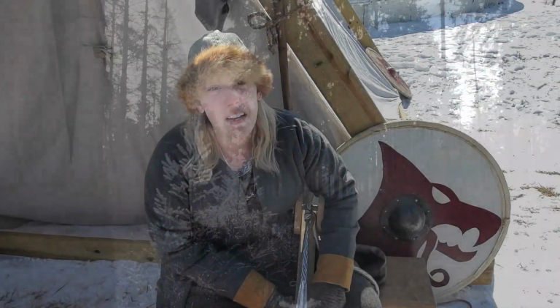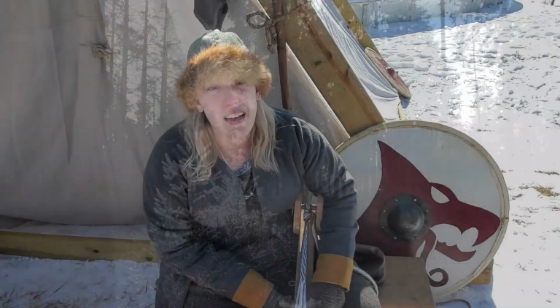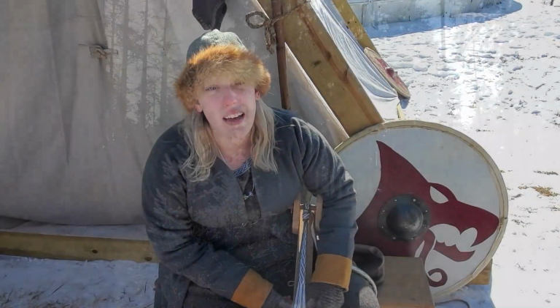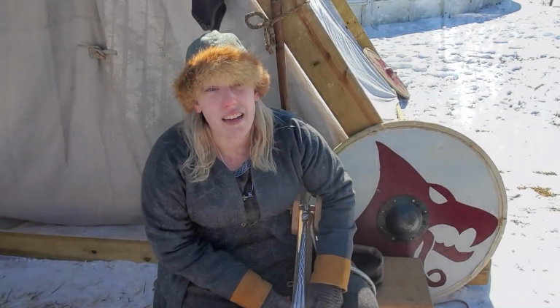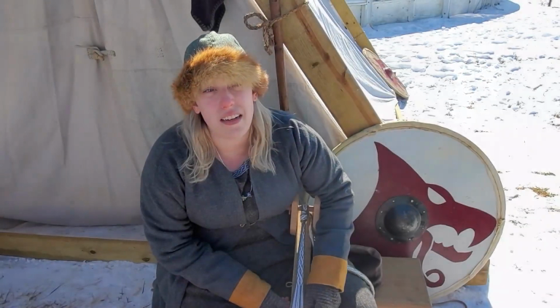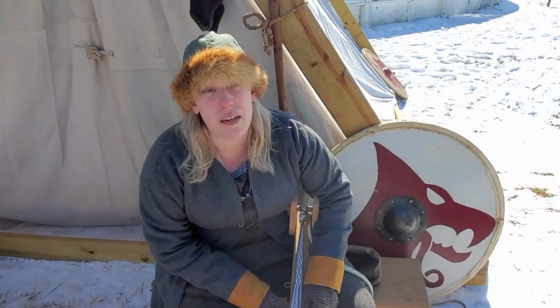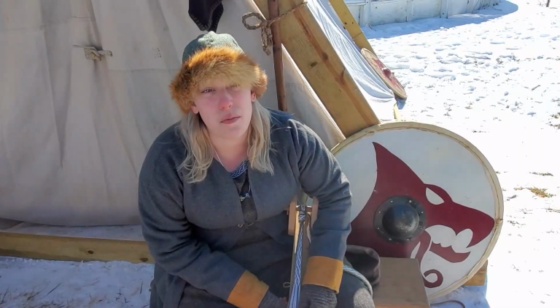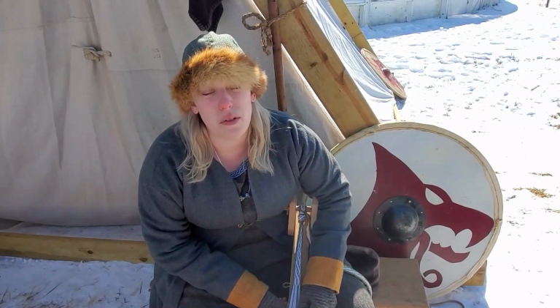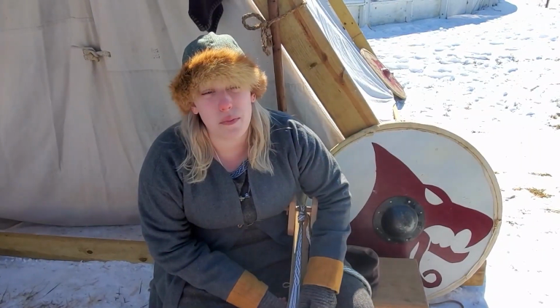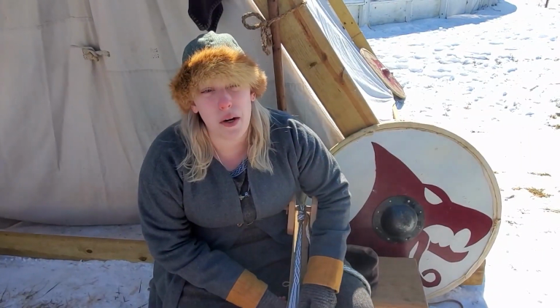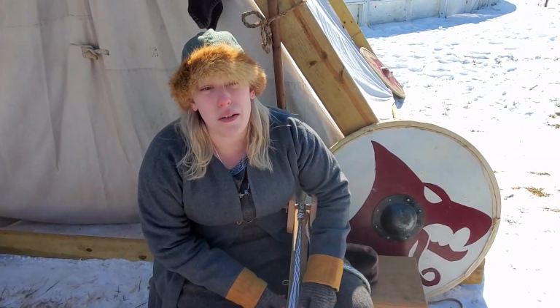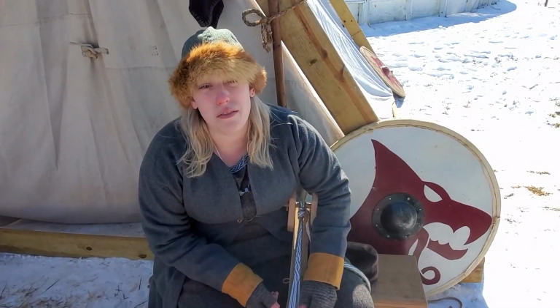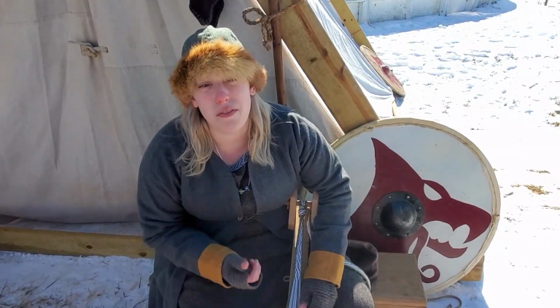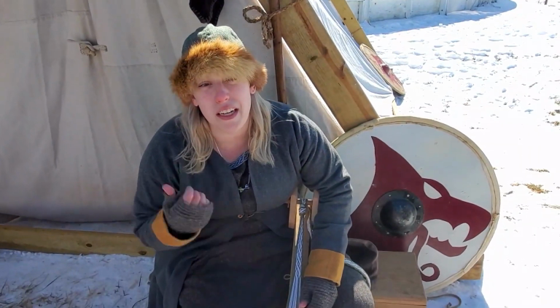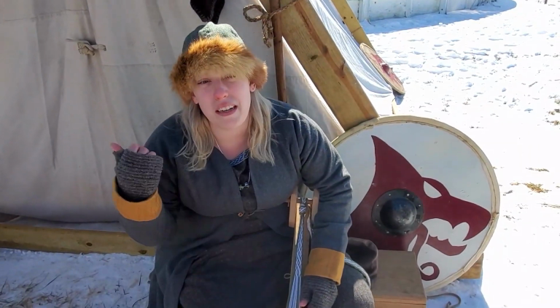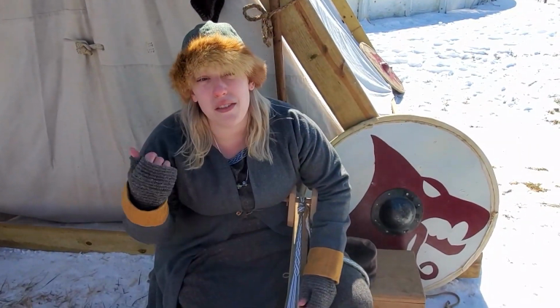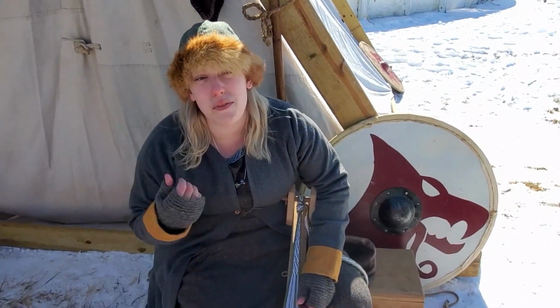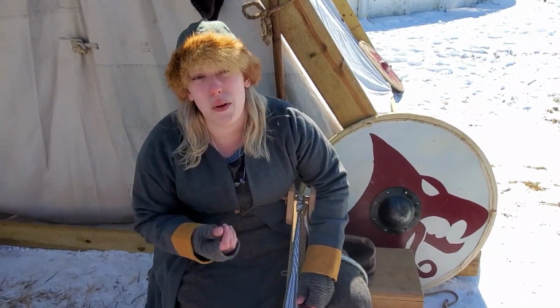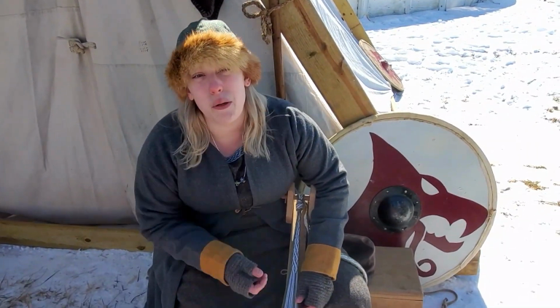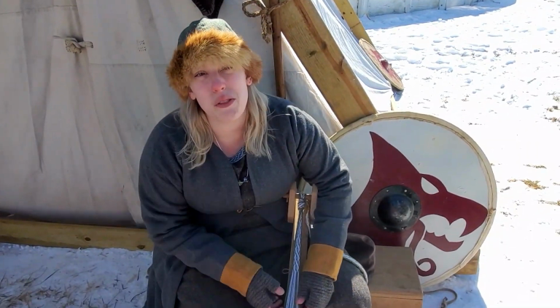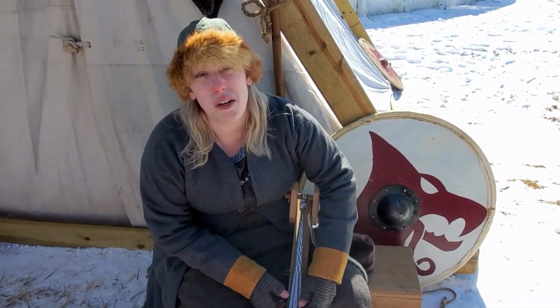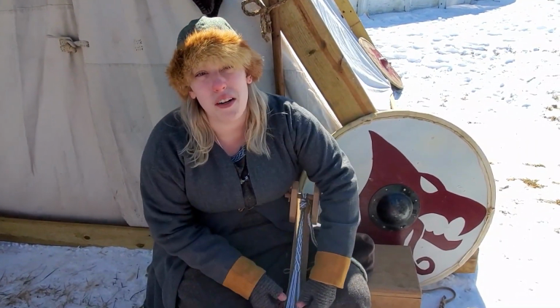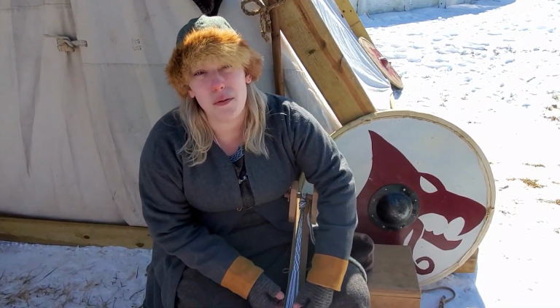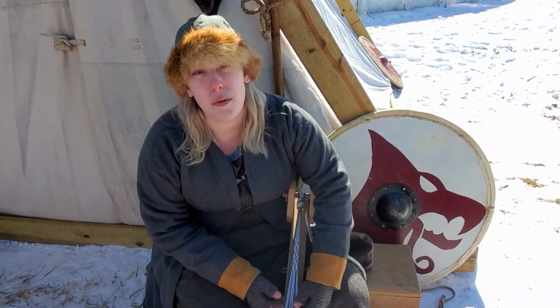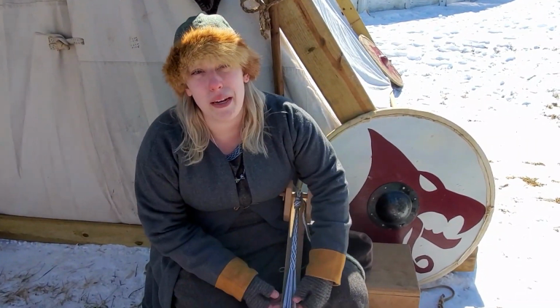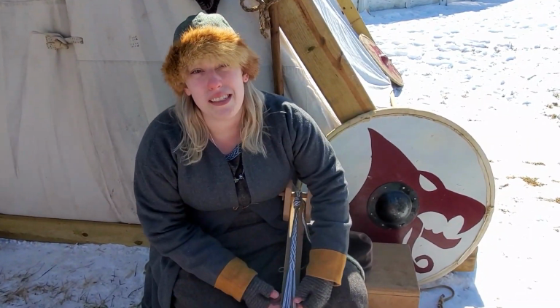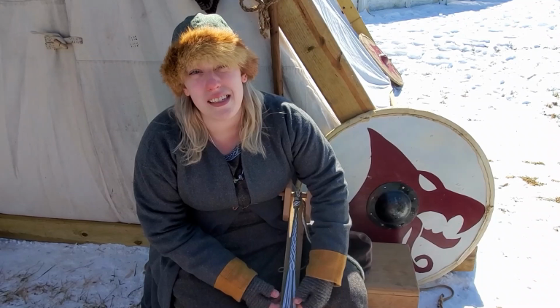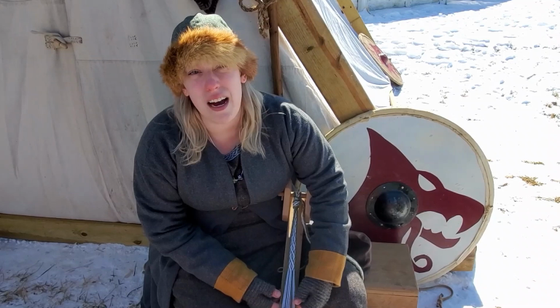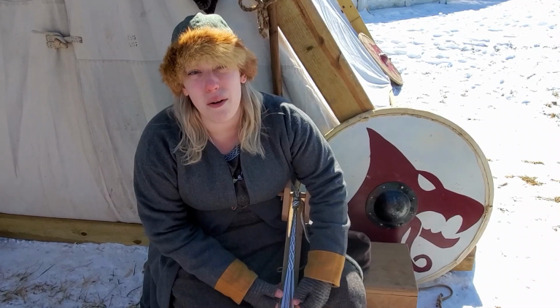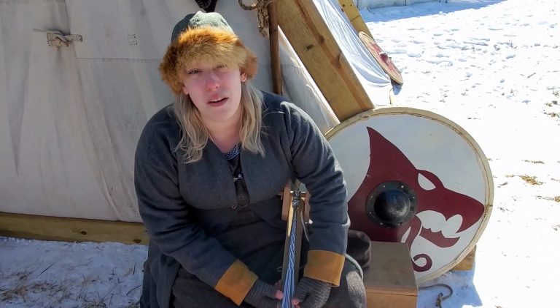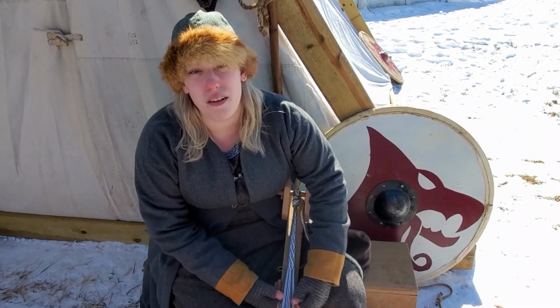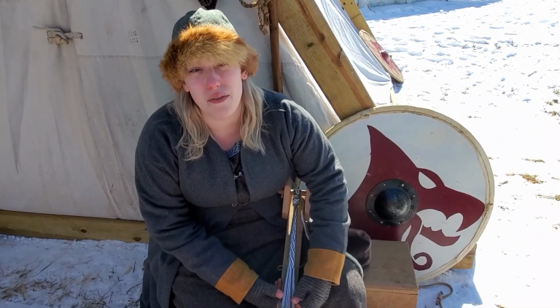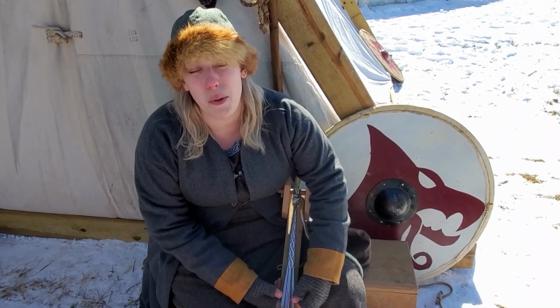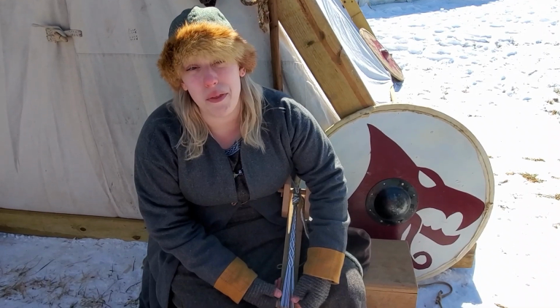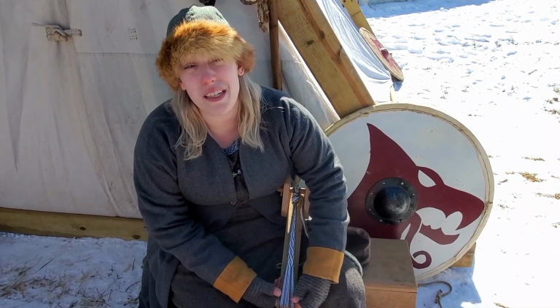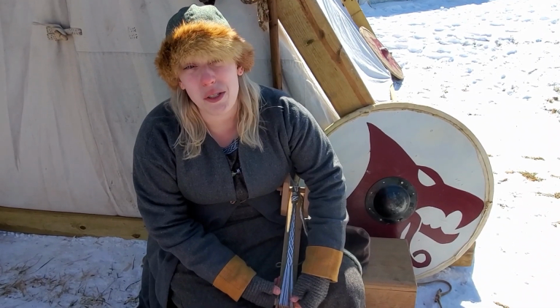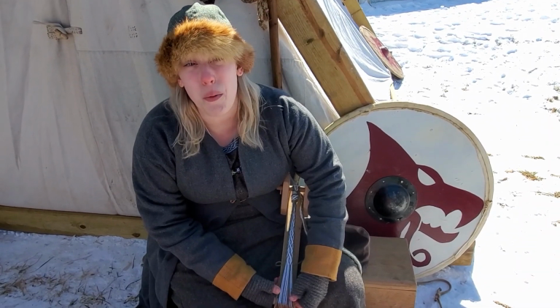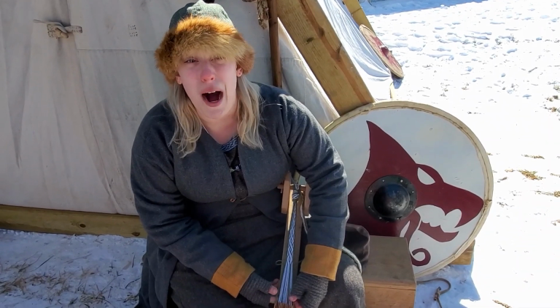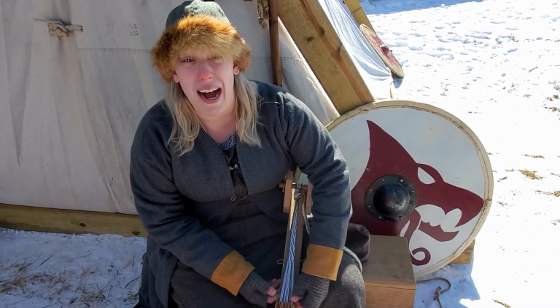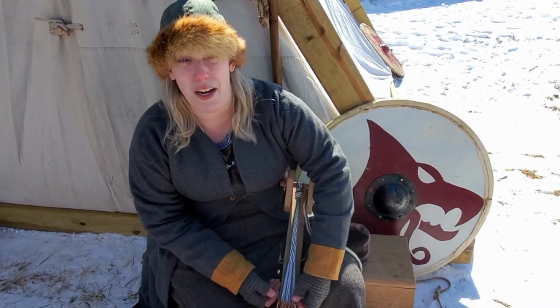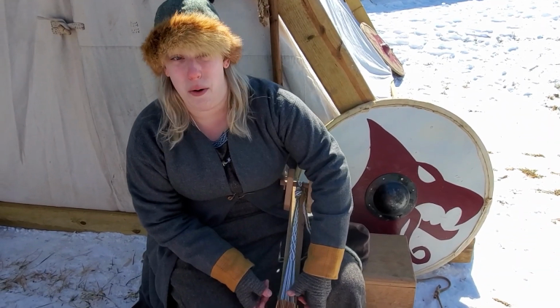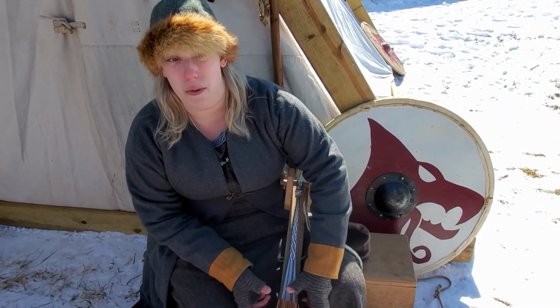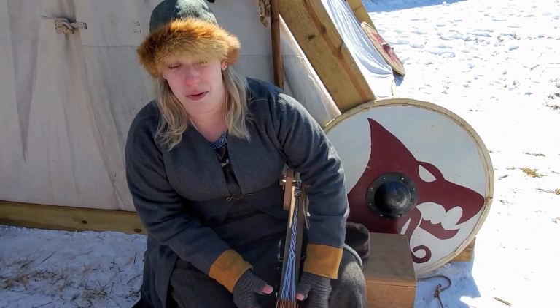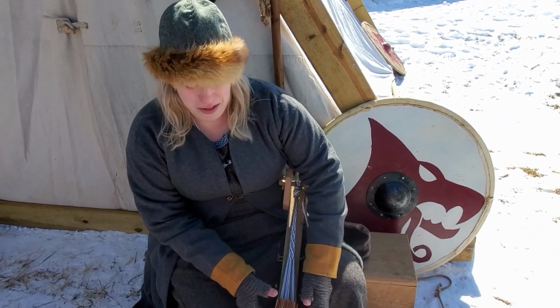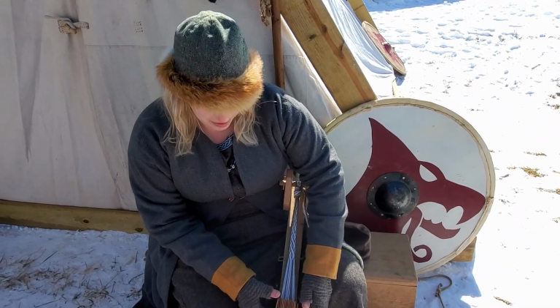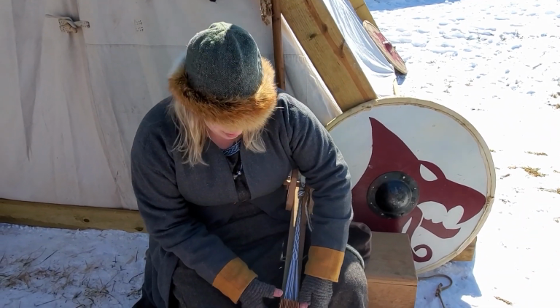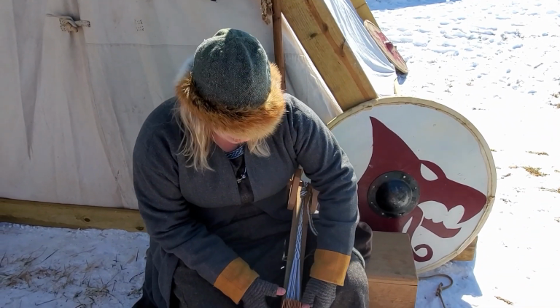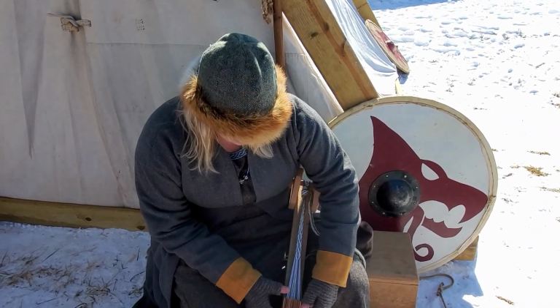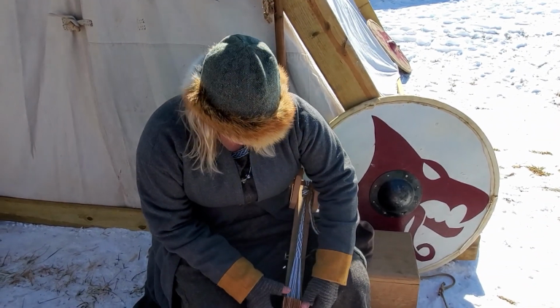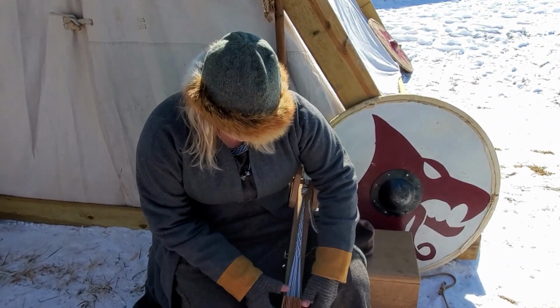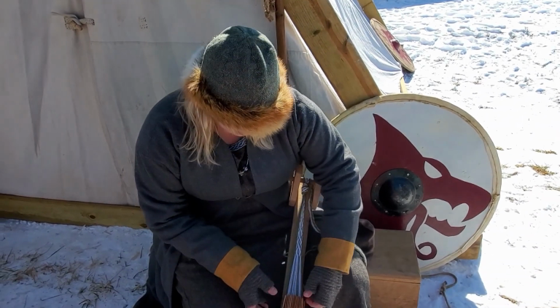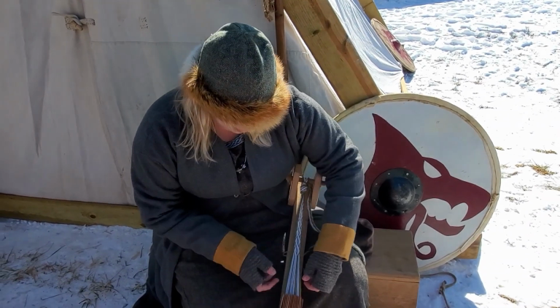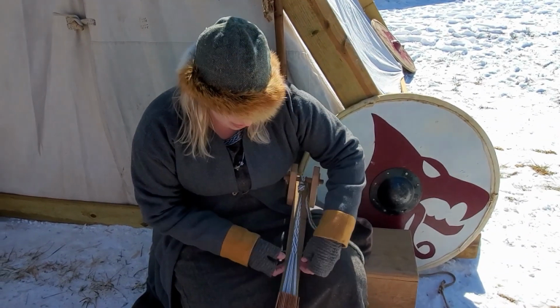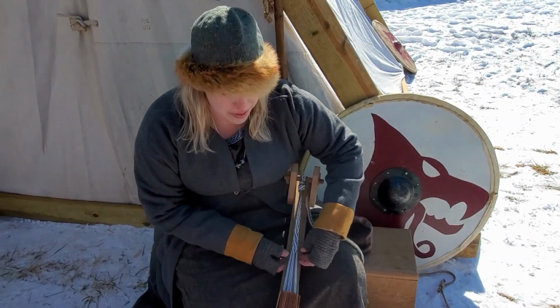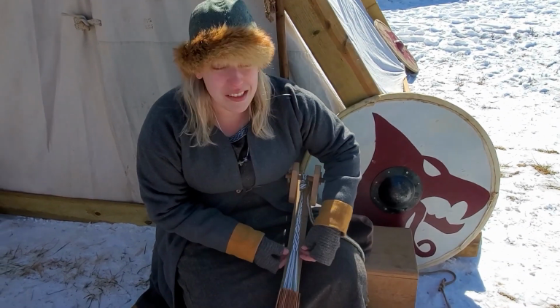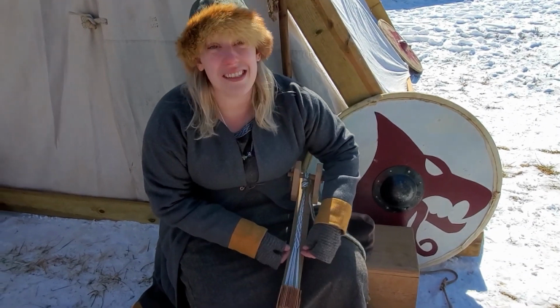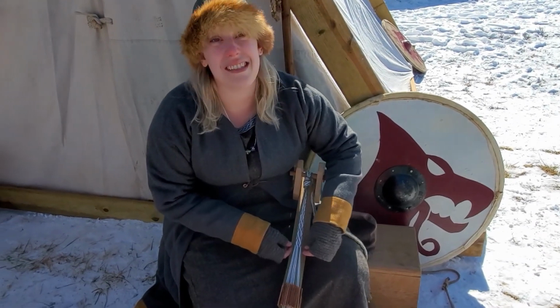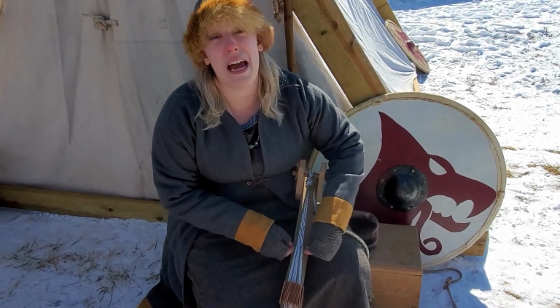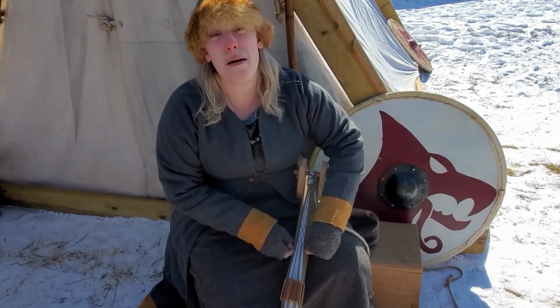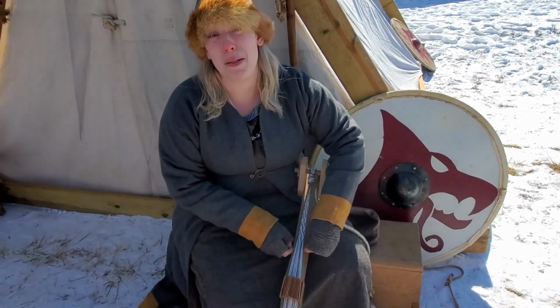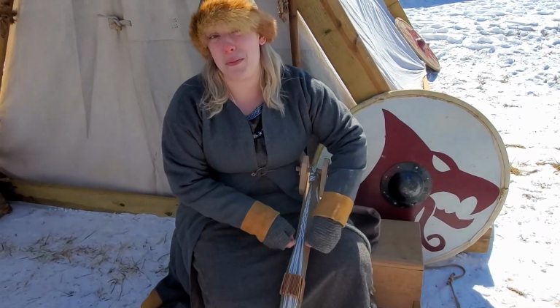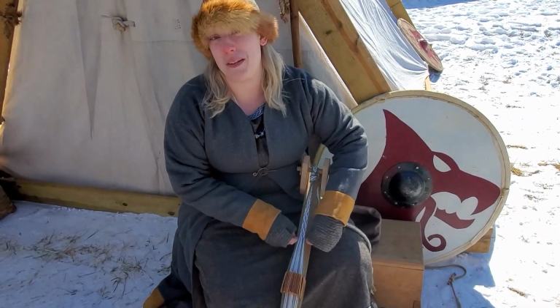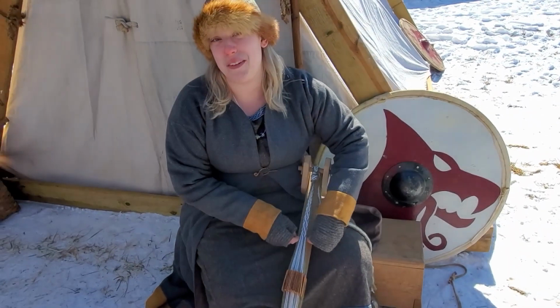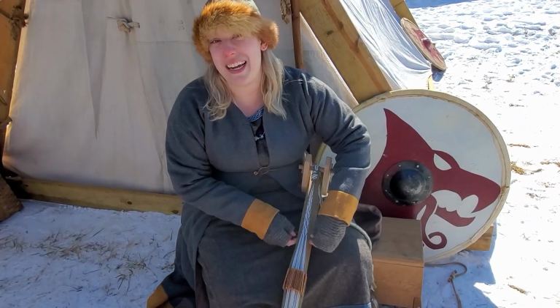I'm a part of Vikings of Bulksburg, we're based out of Northeast Ohio, and this is tablet weaving.